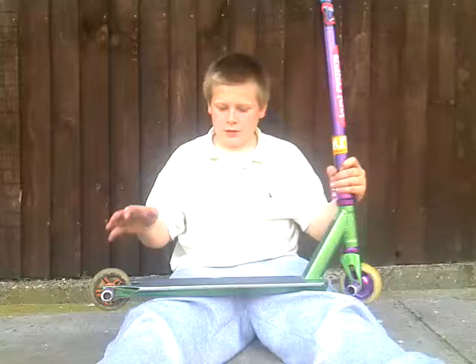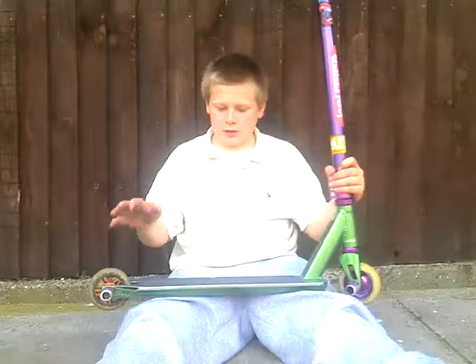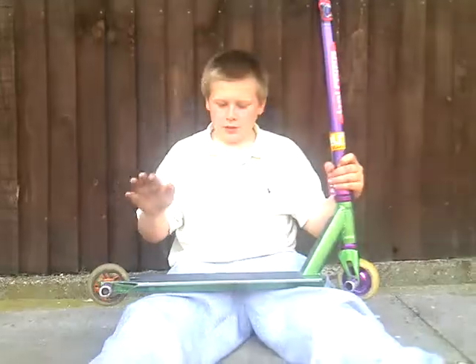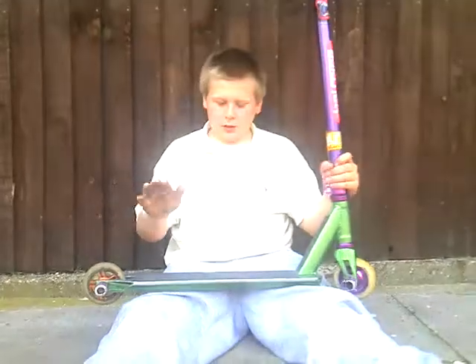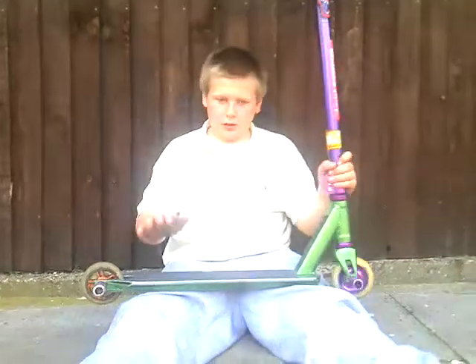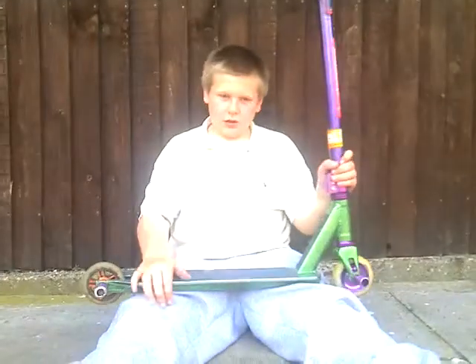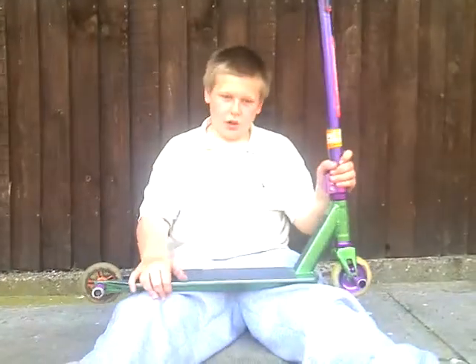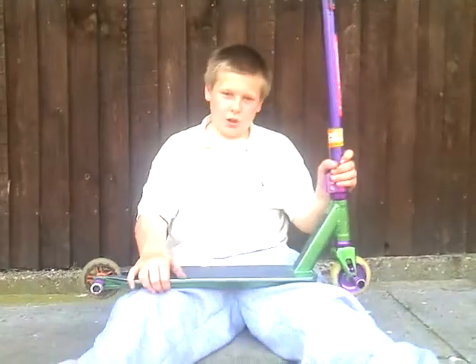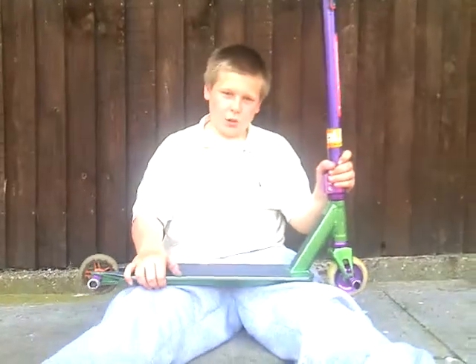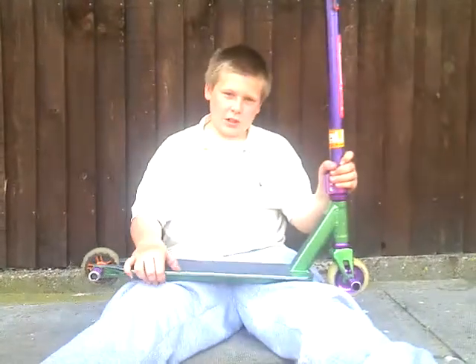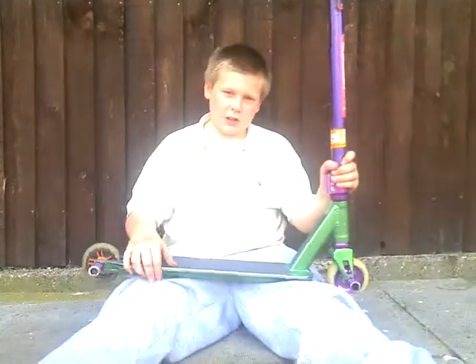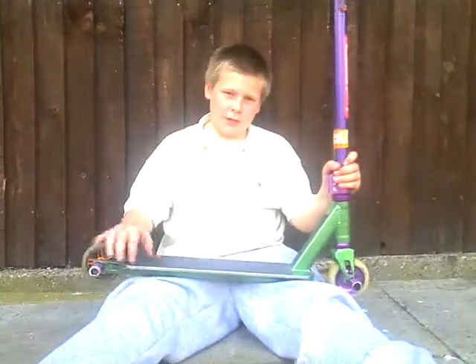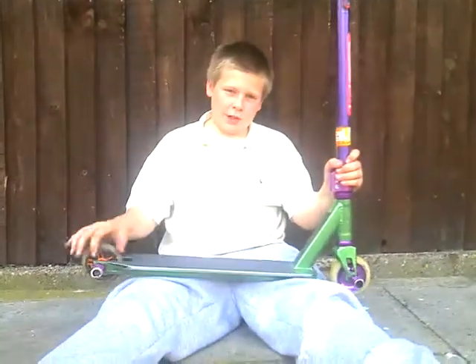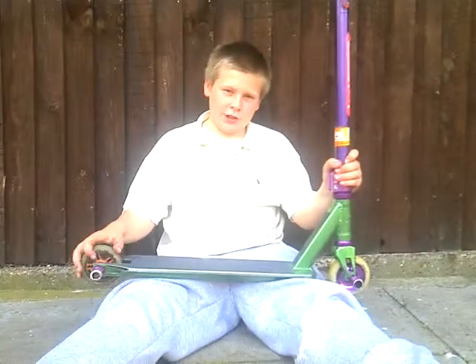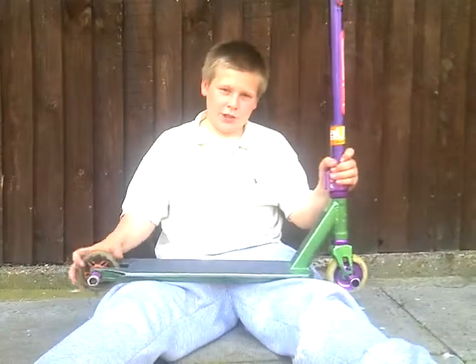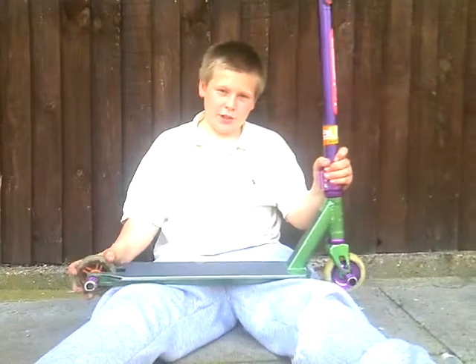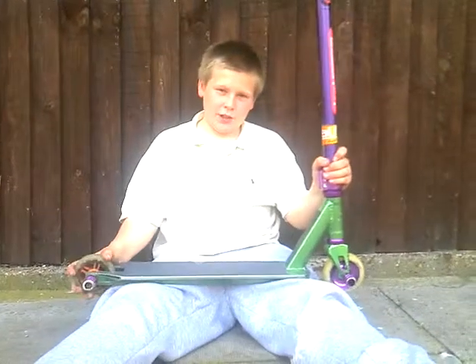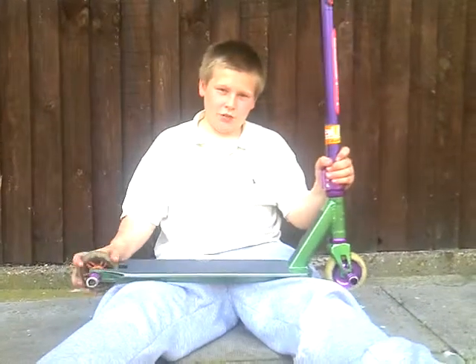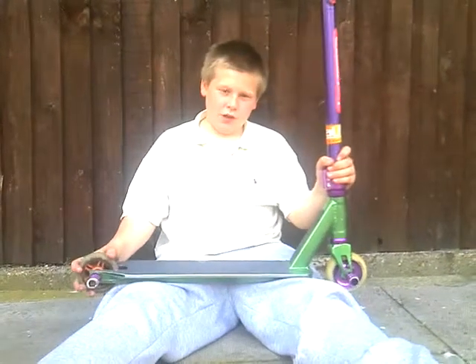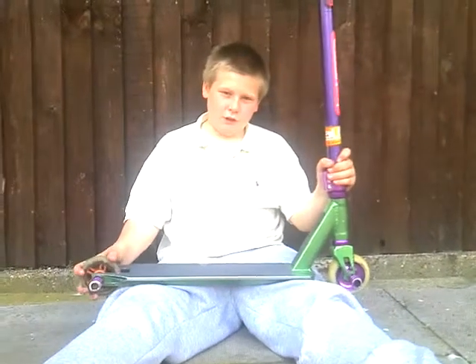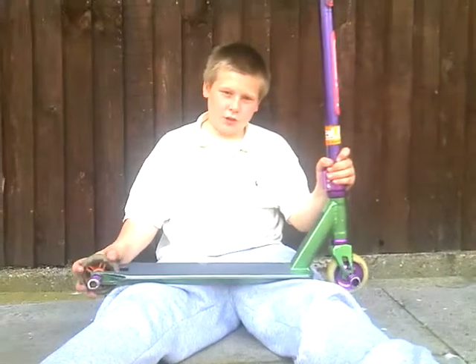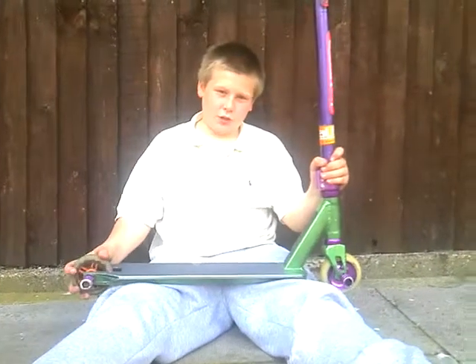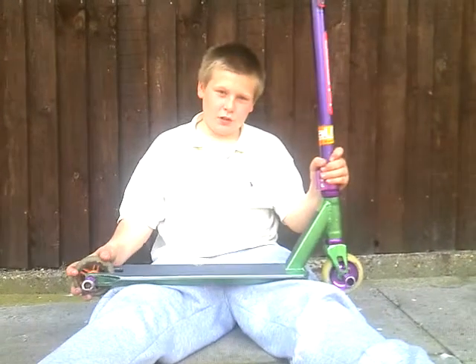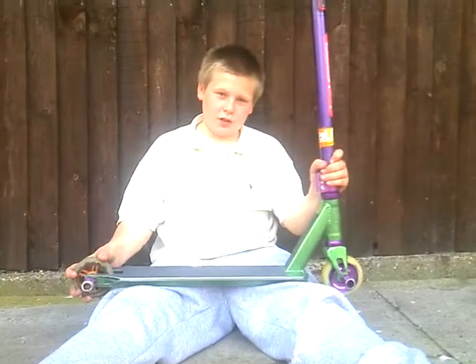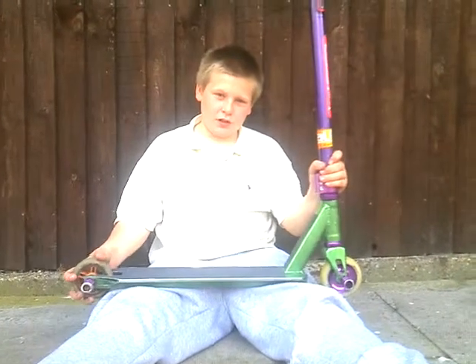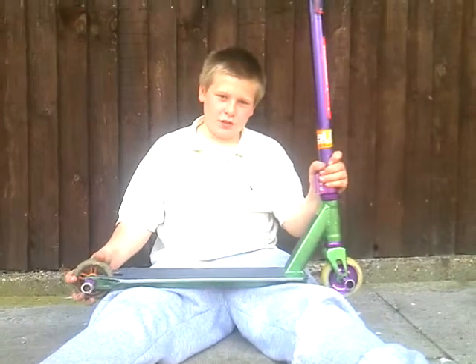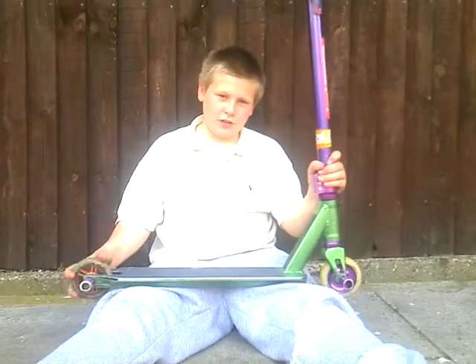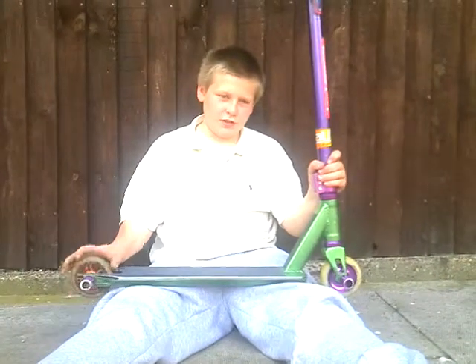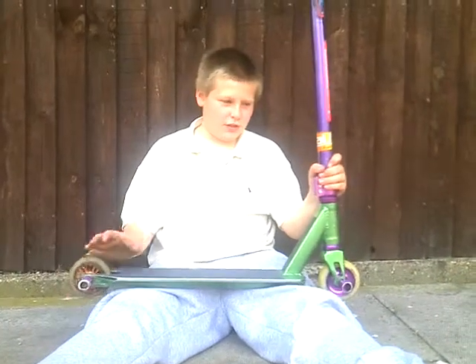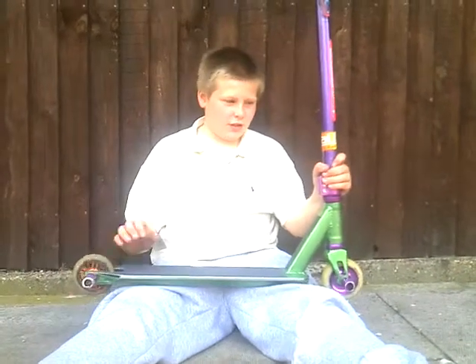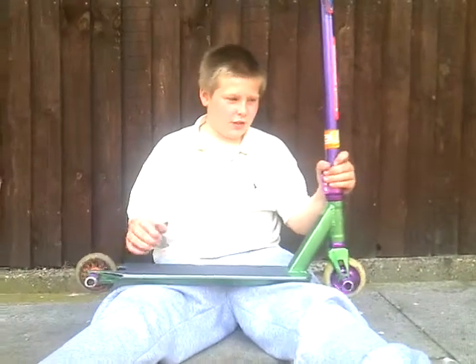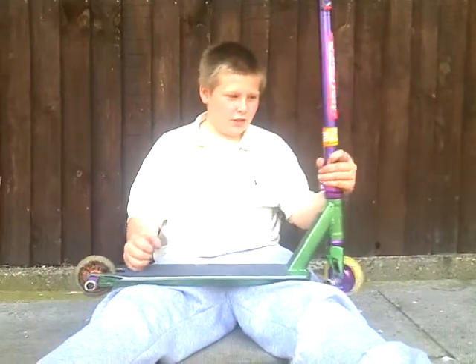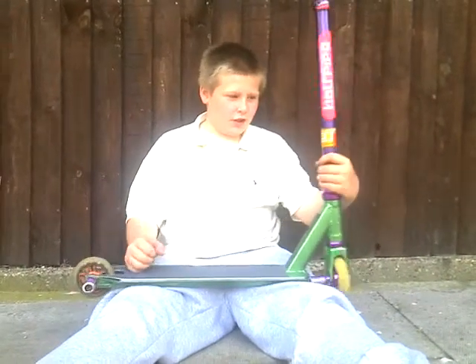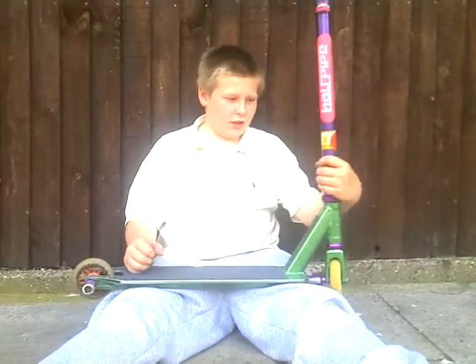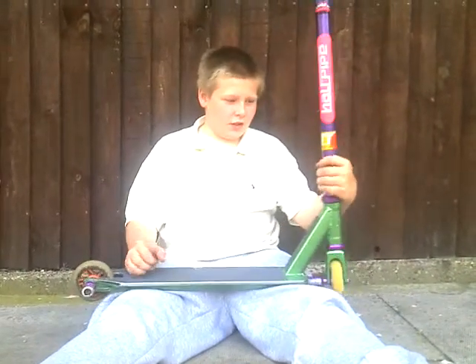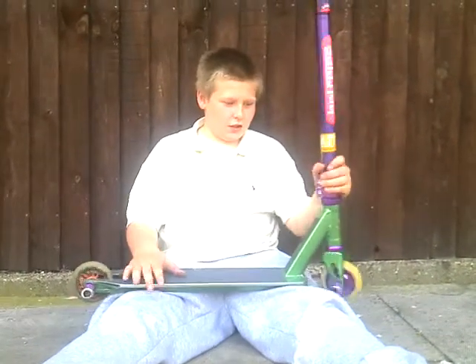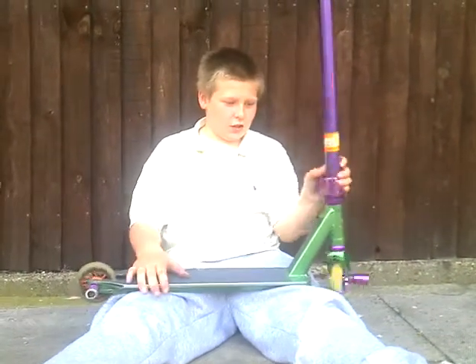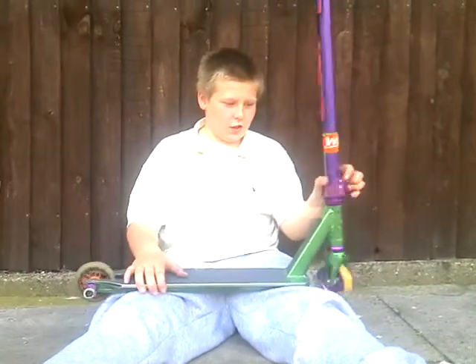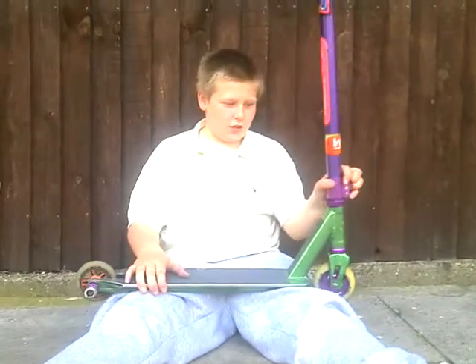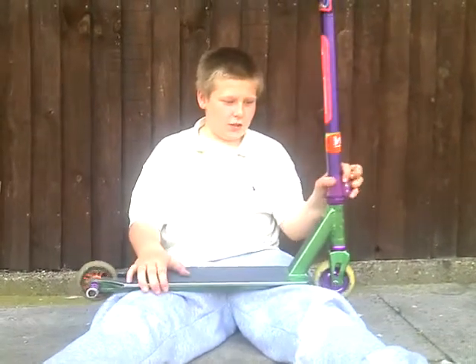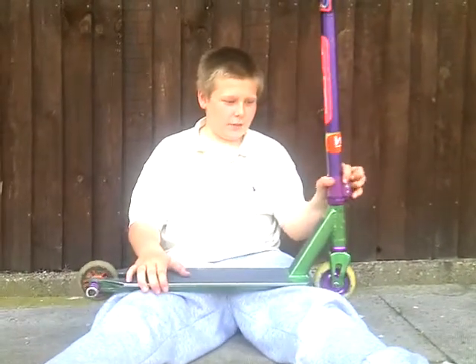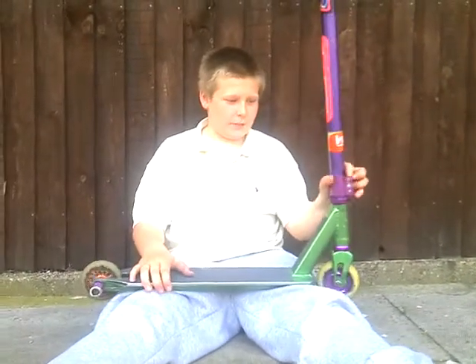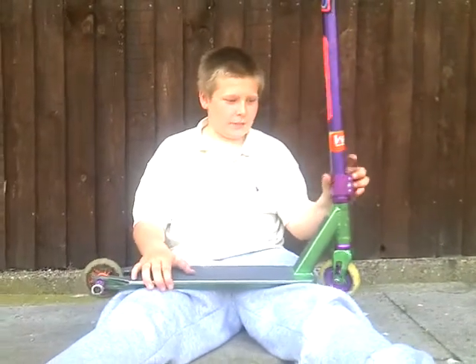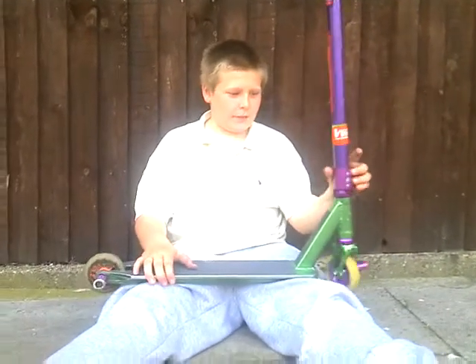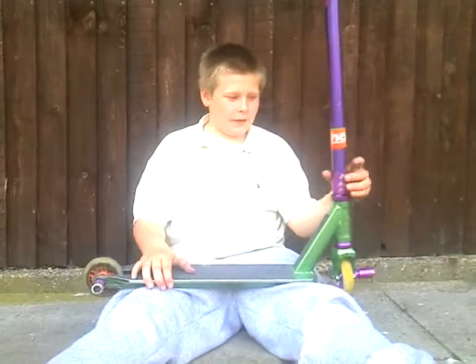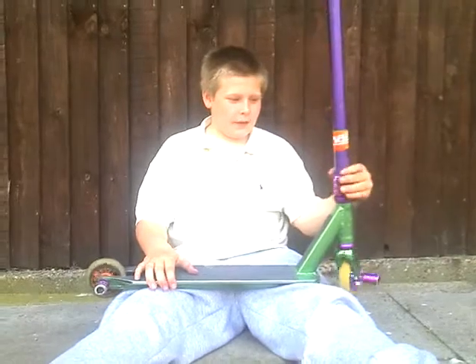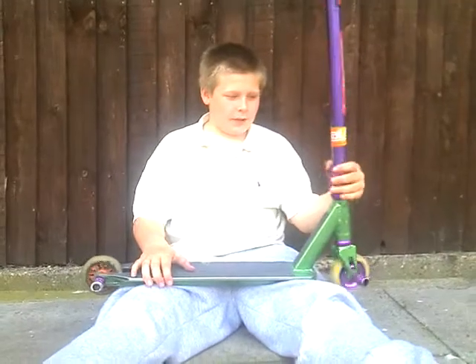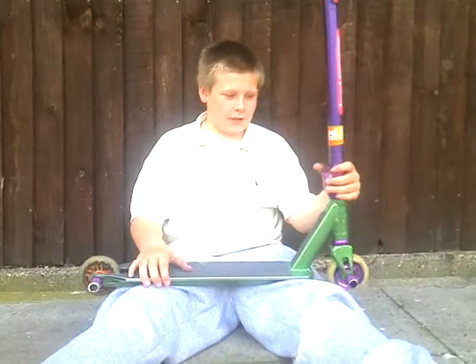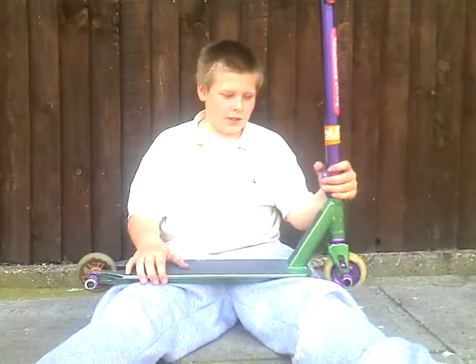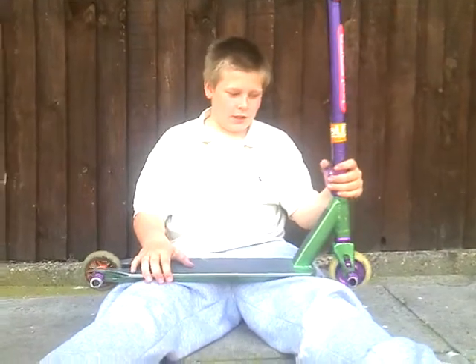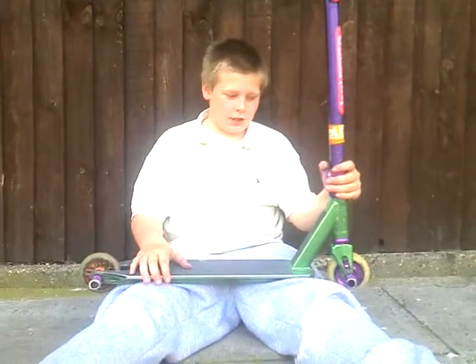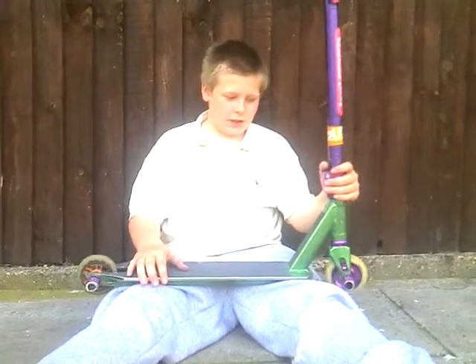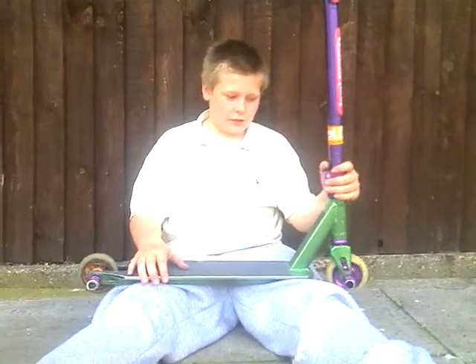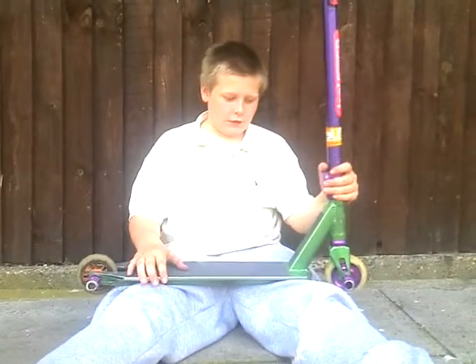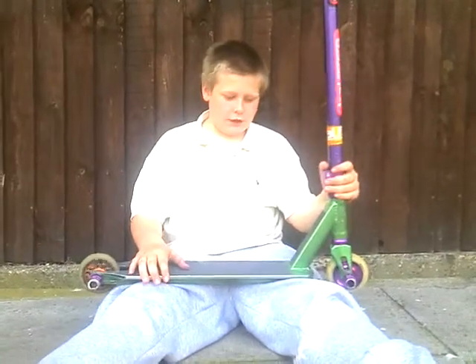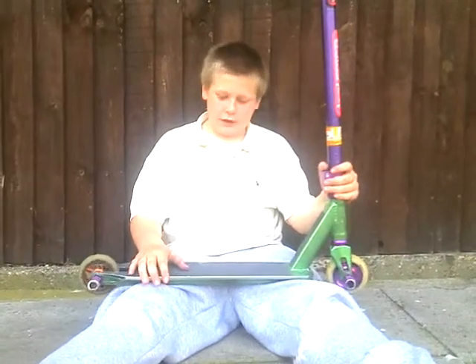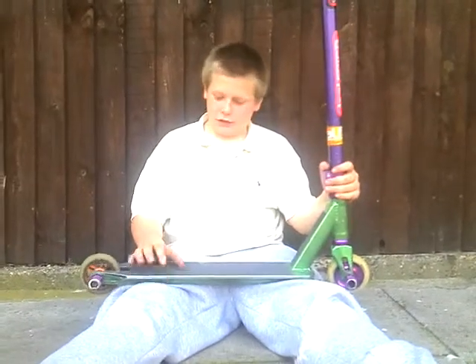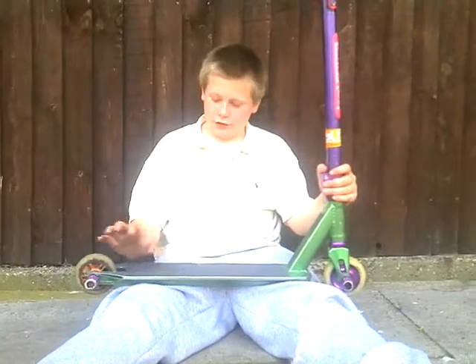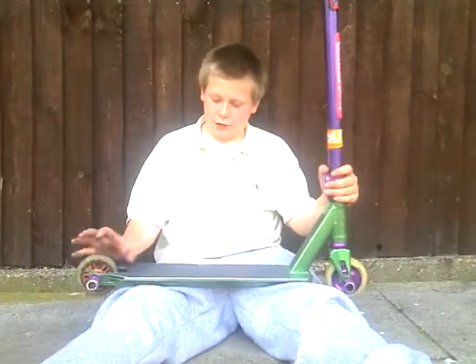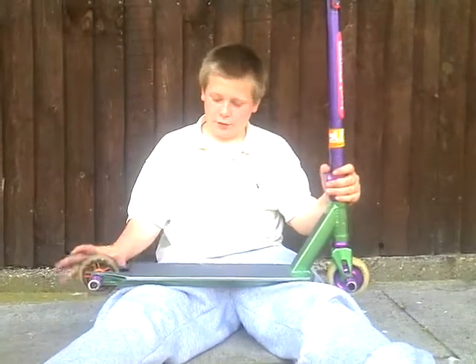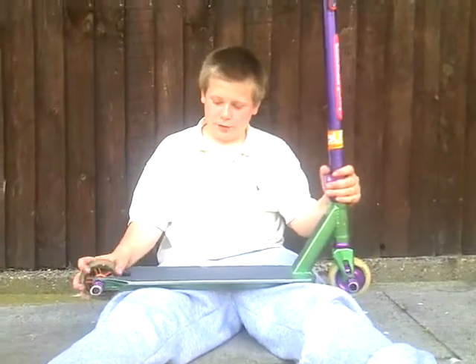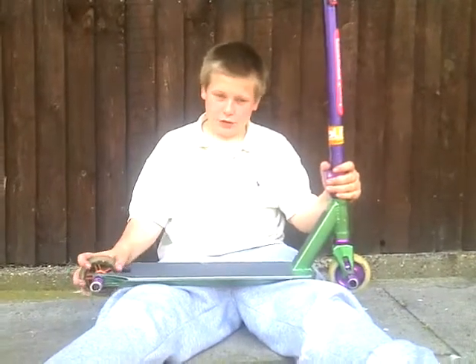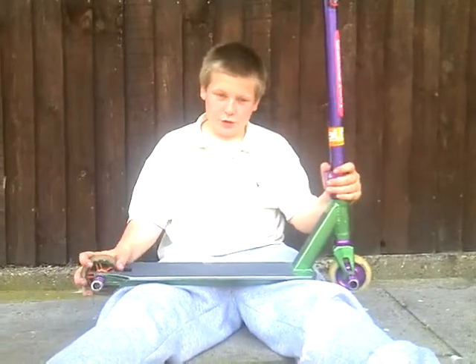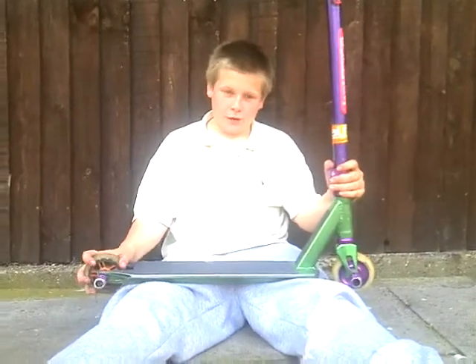Yo, it's Leo Mallon here, ride for Scoot London Street, and today I'm going to give you the latest review of my scooter.